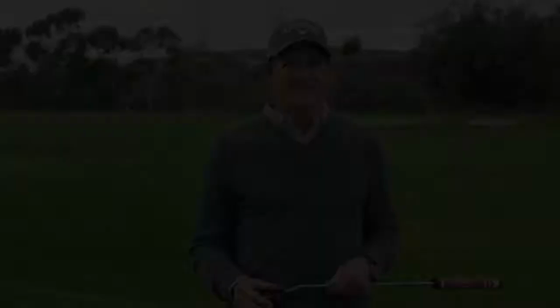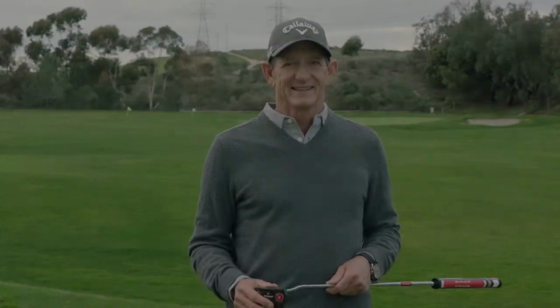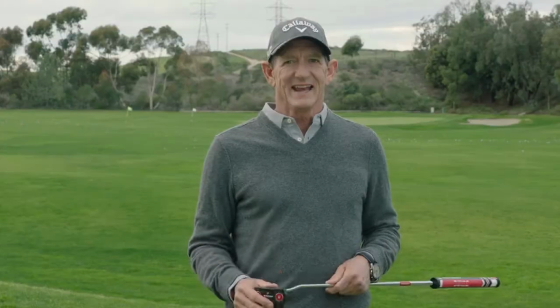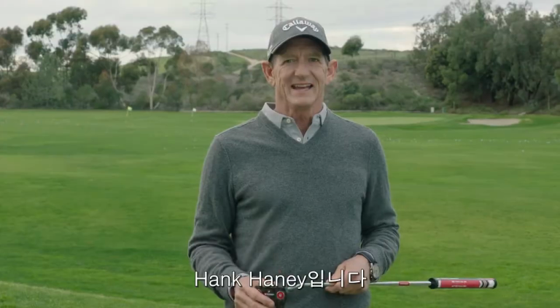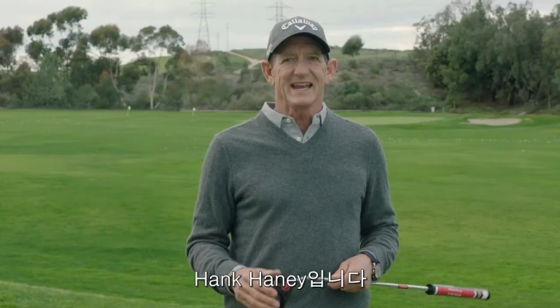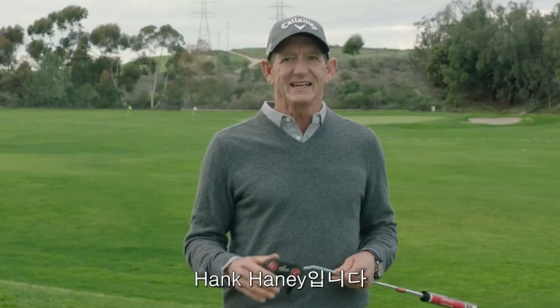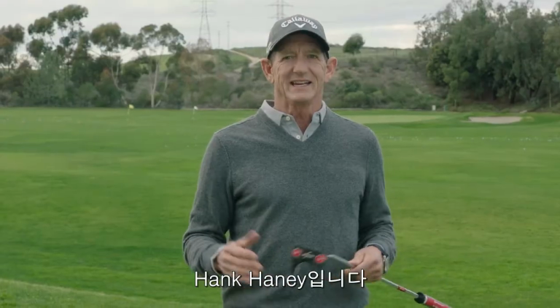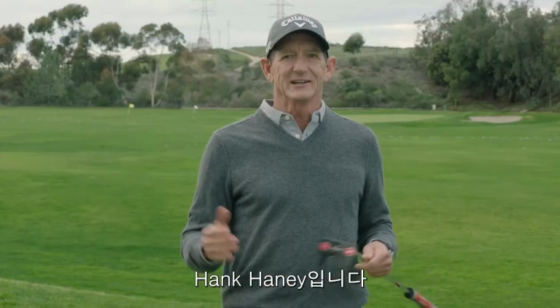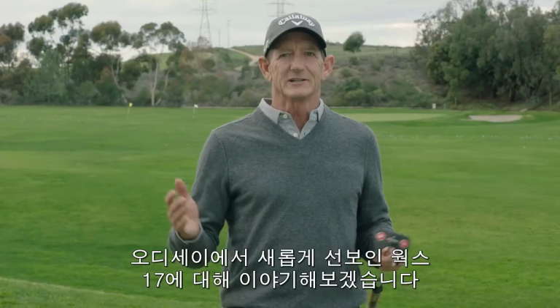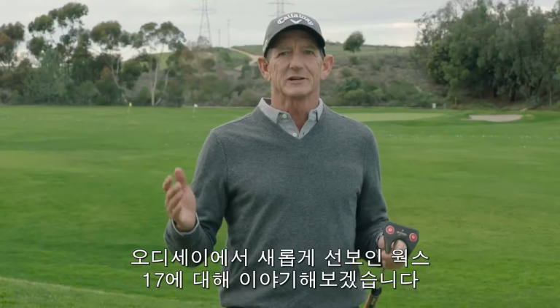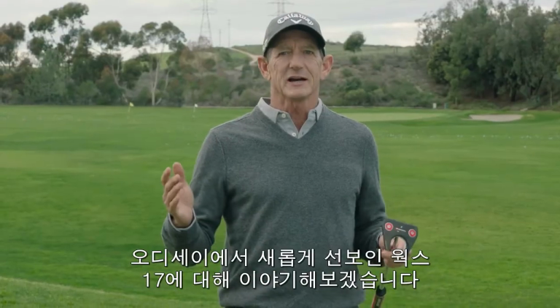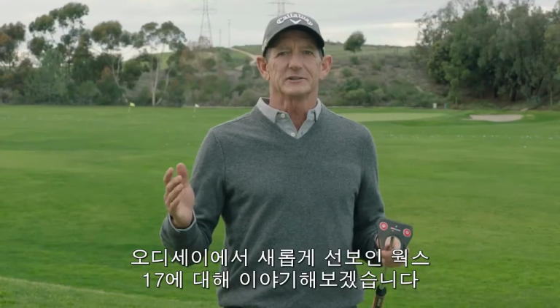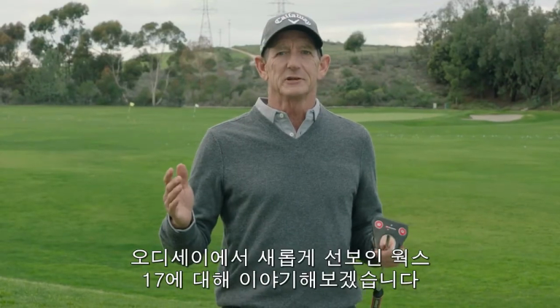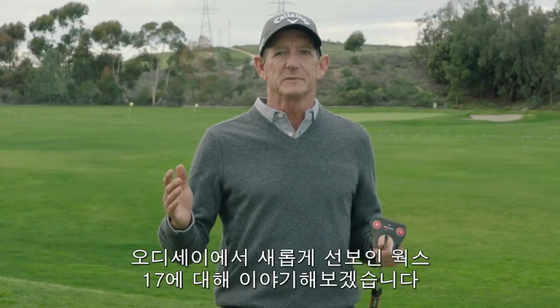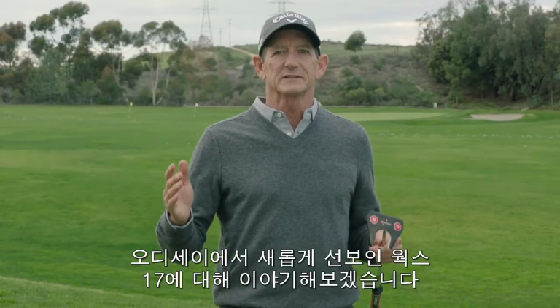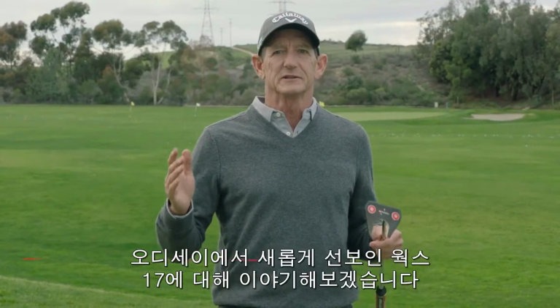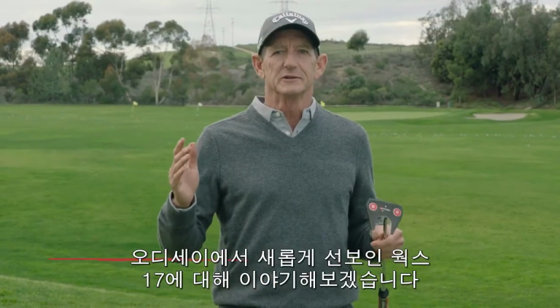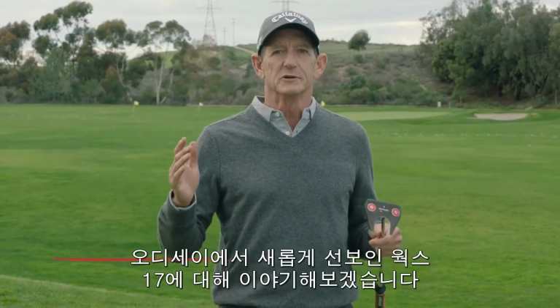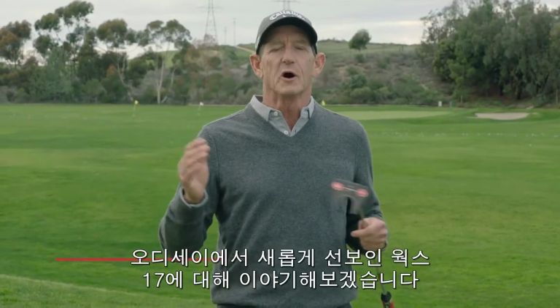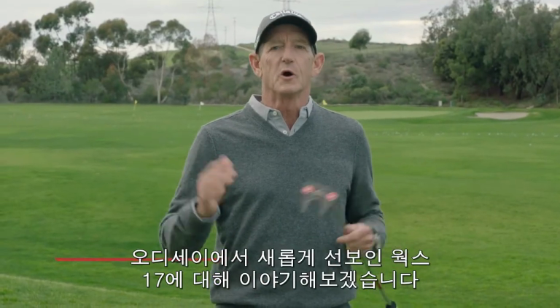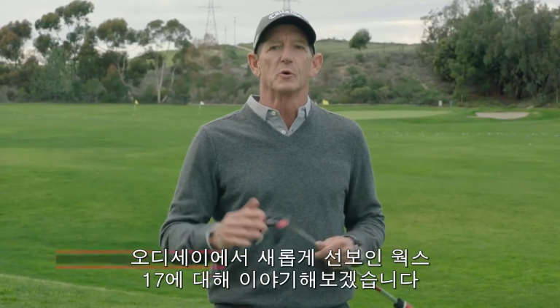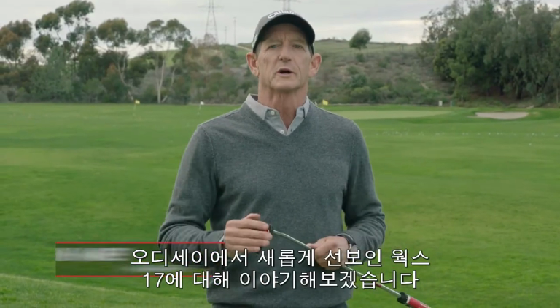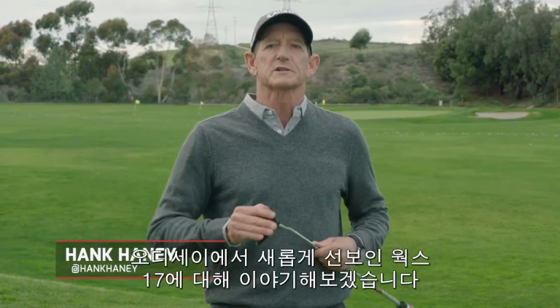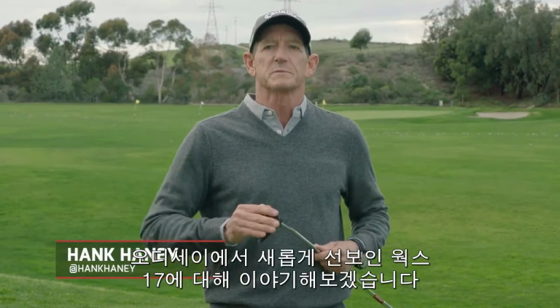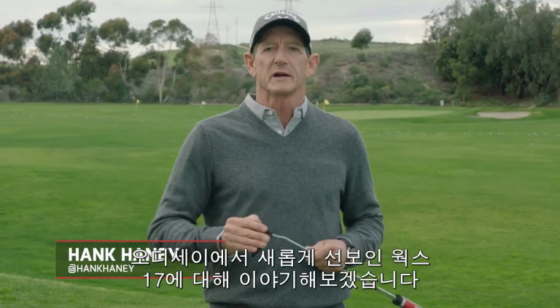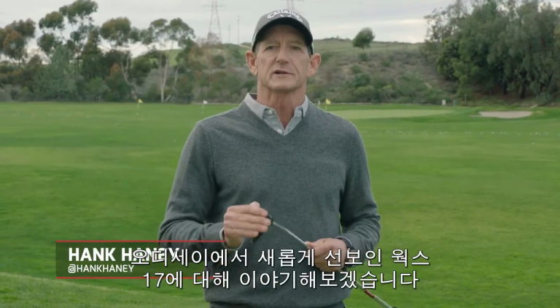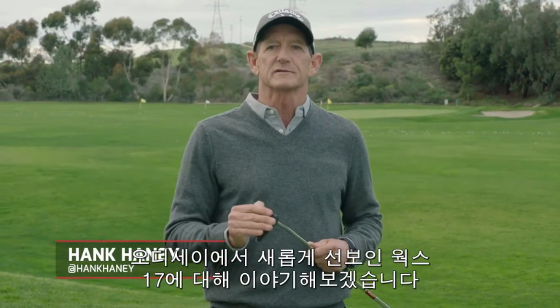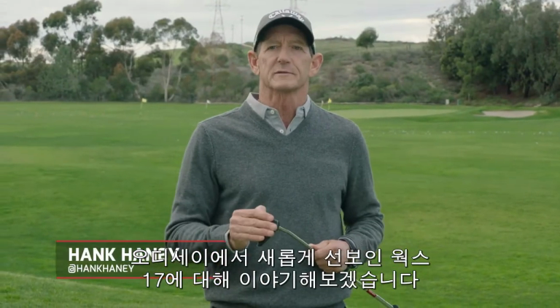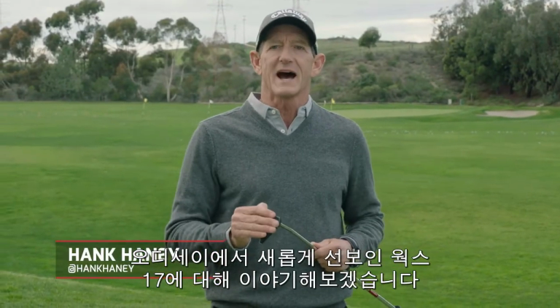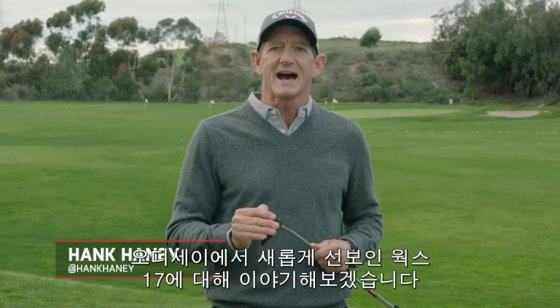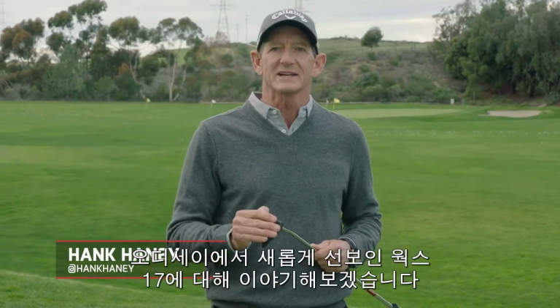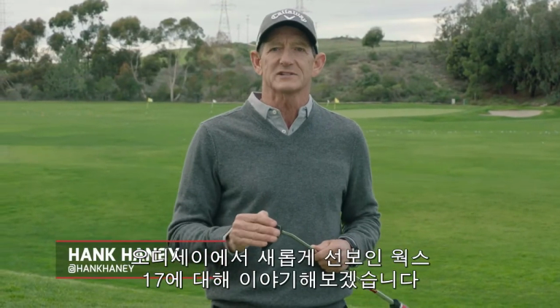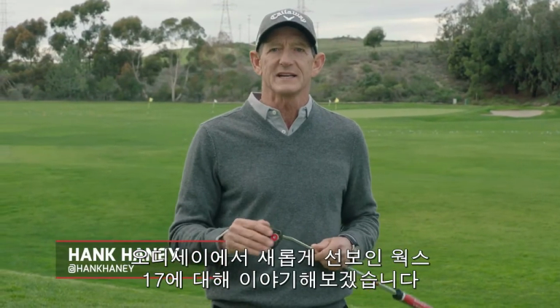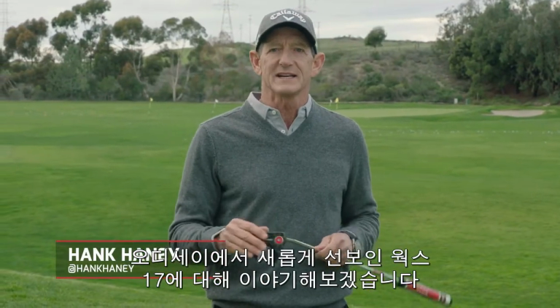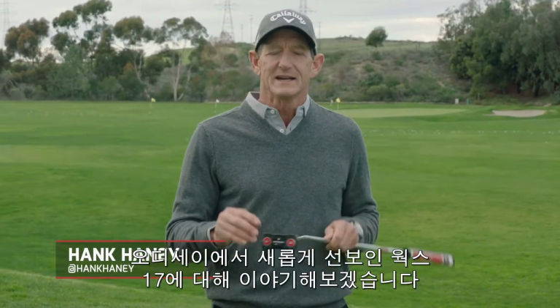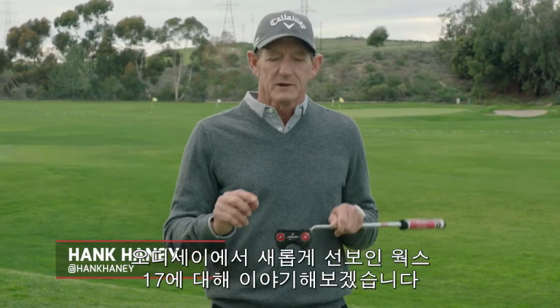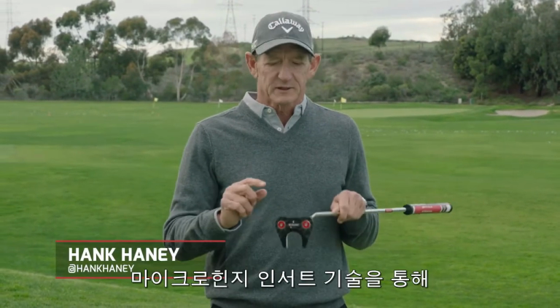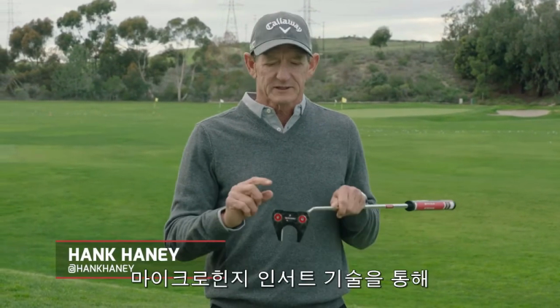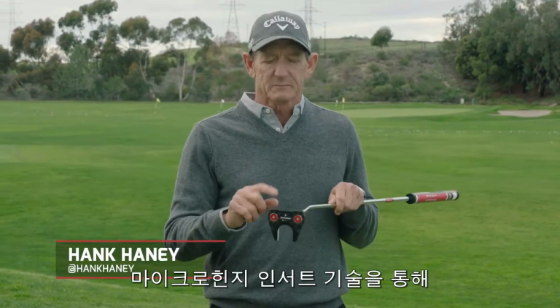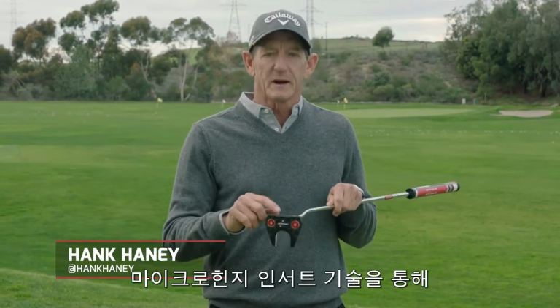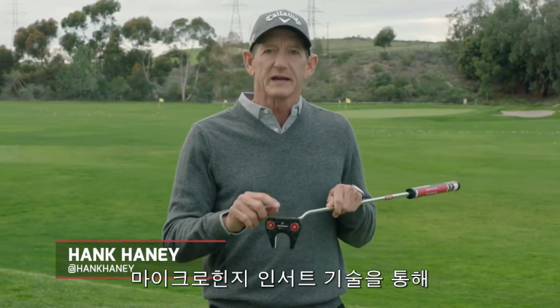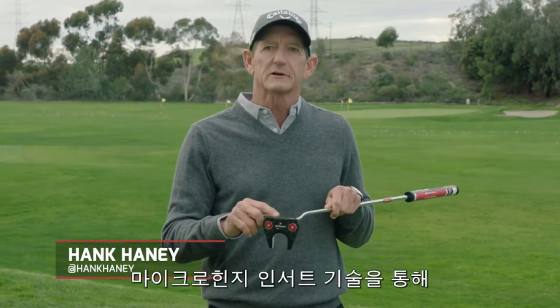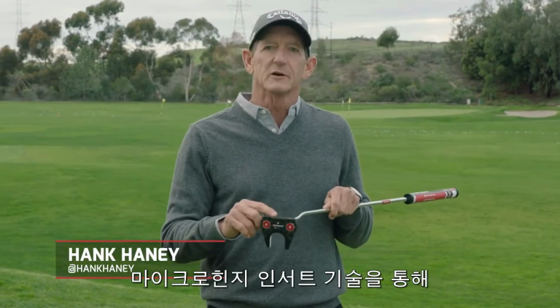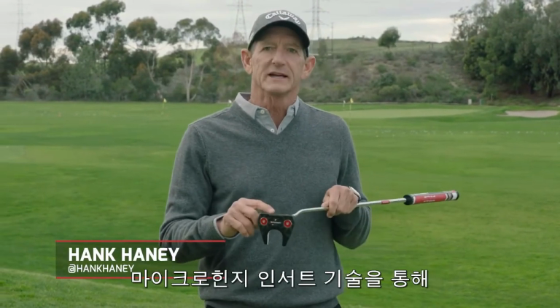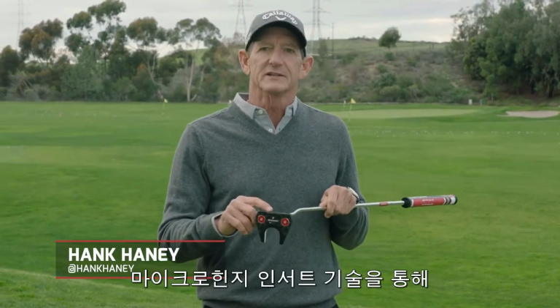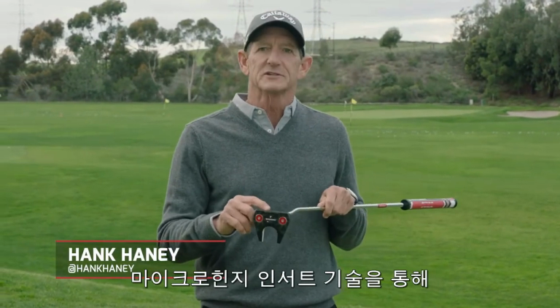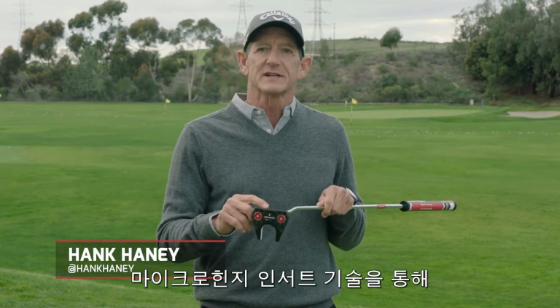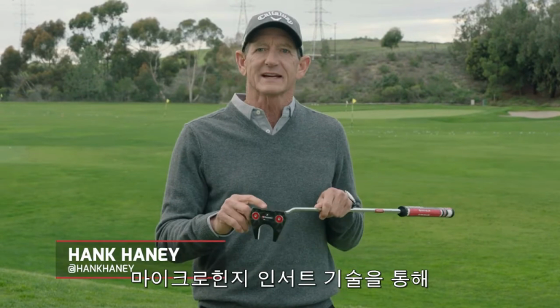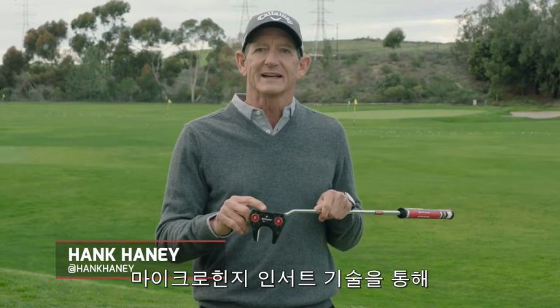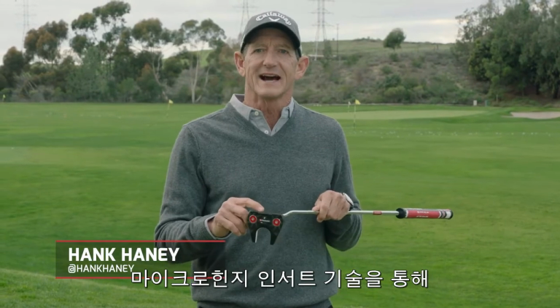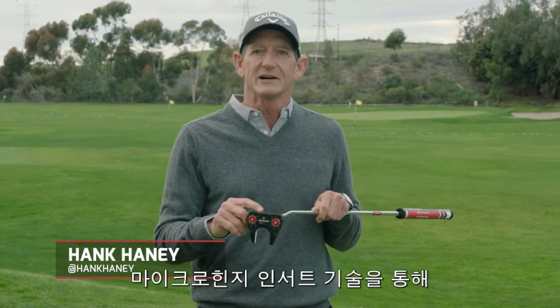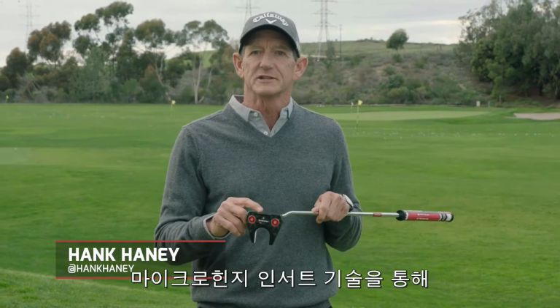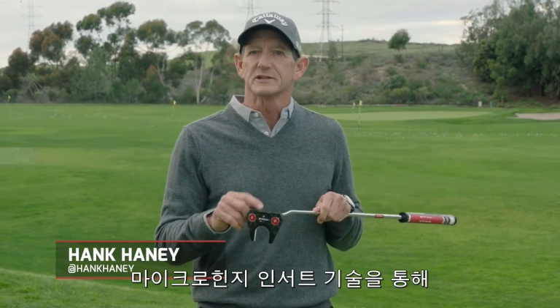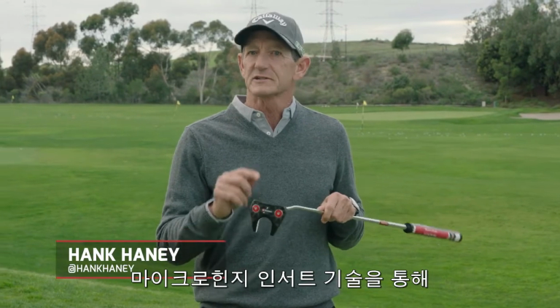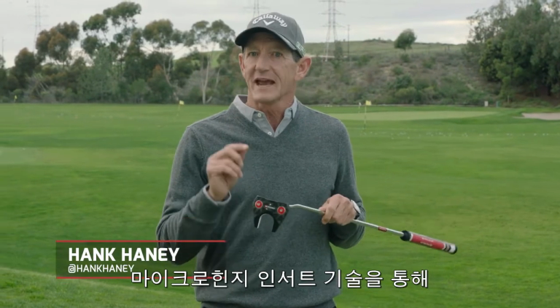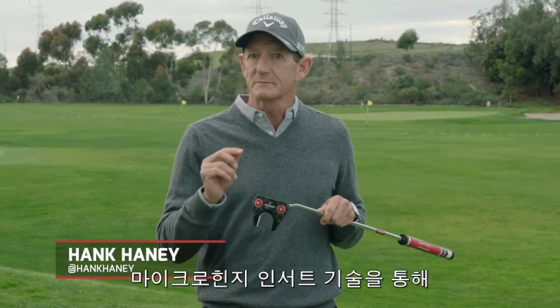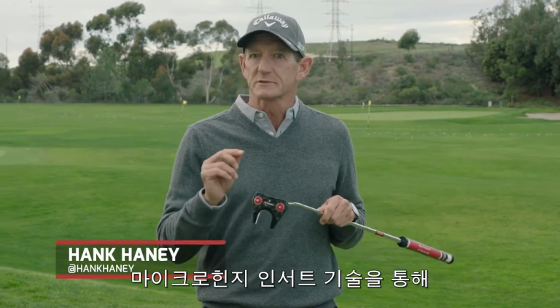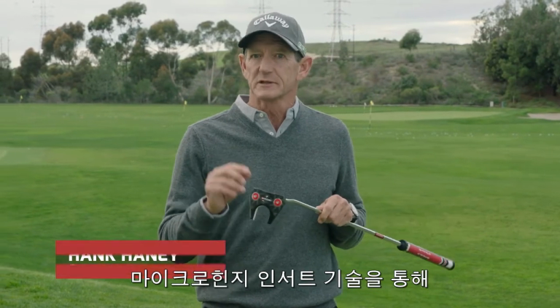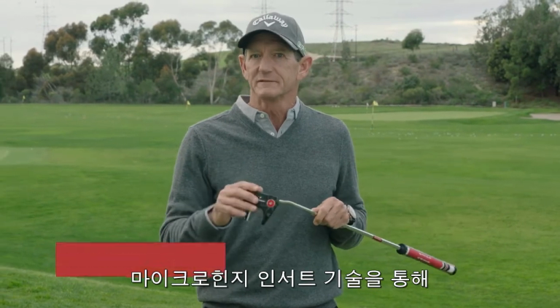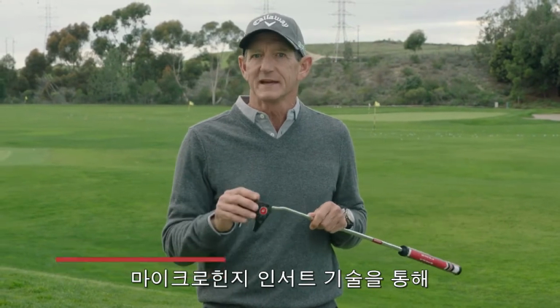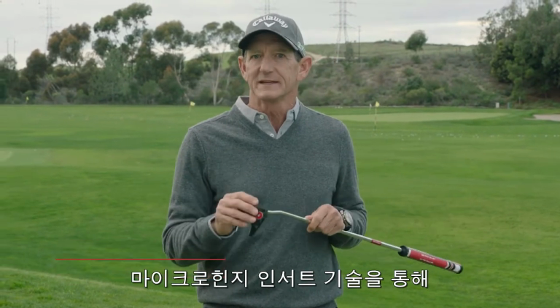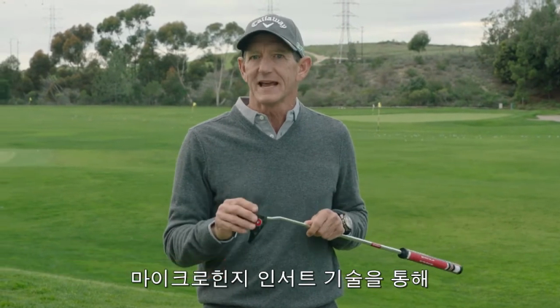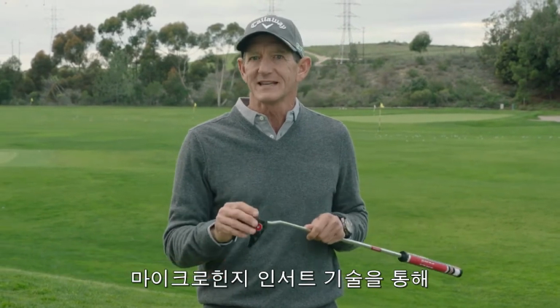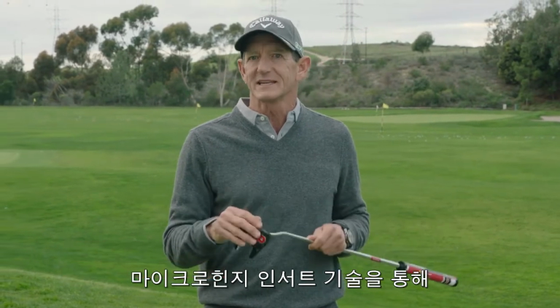Hank Haney here to talk to you about the new O-Works putters from Odyssey with the micro hinge technology. It's absolutely fantastic.